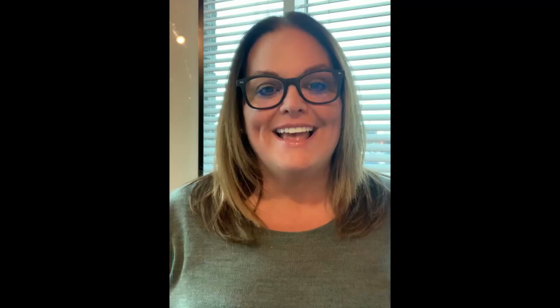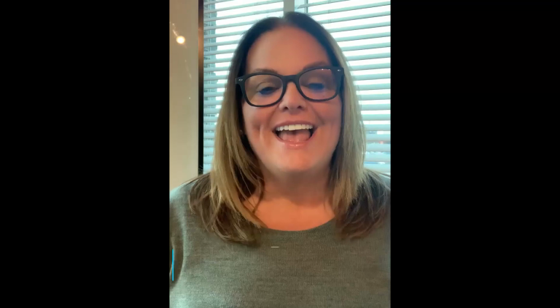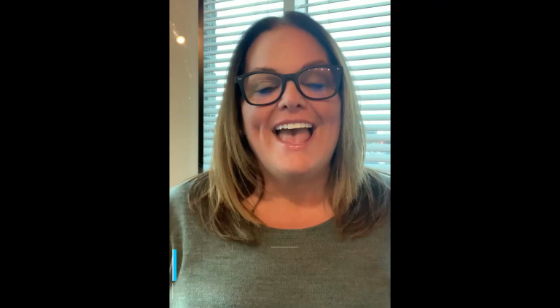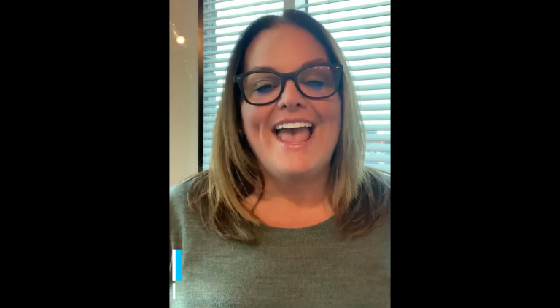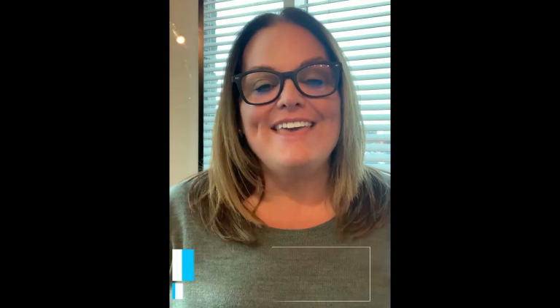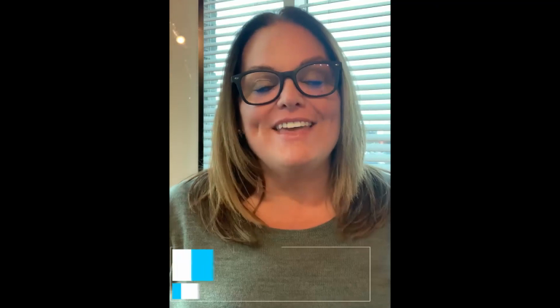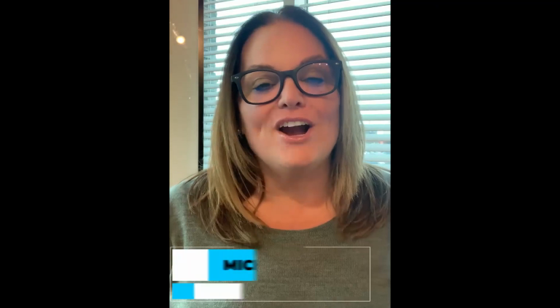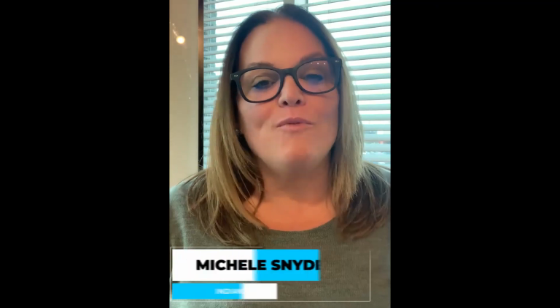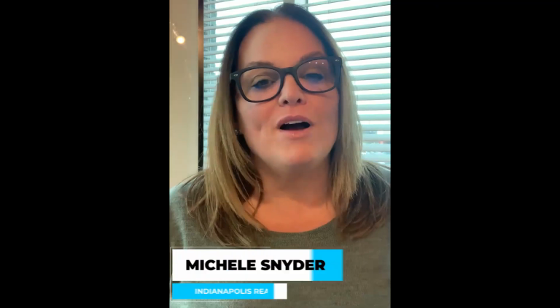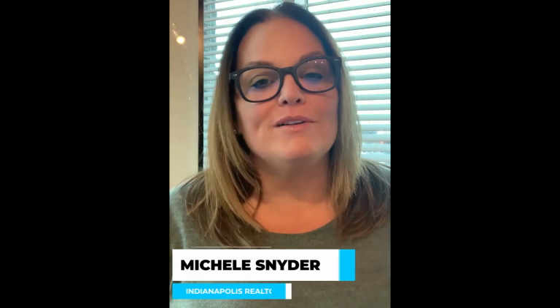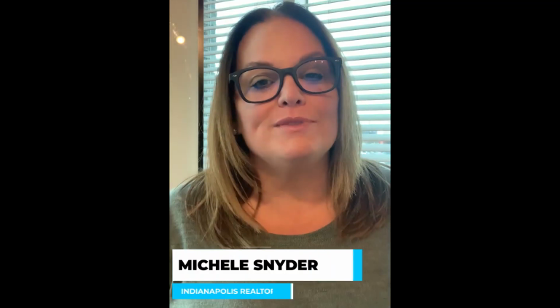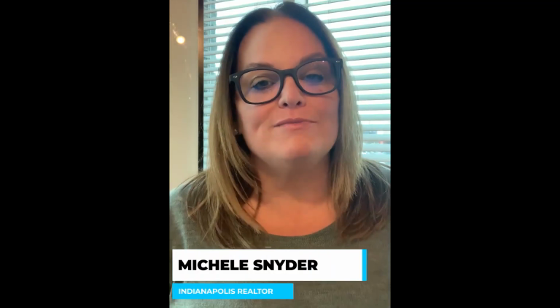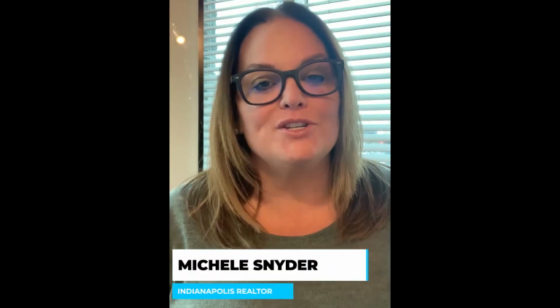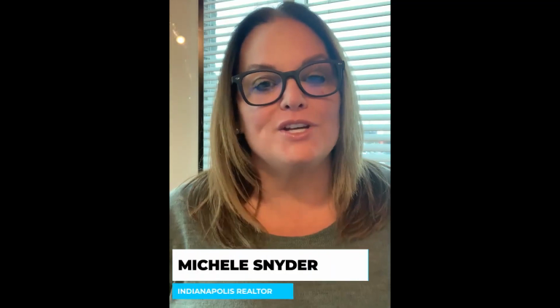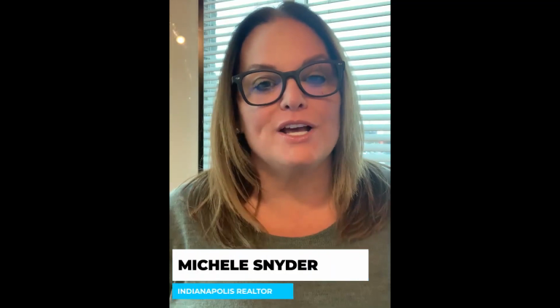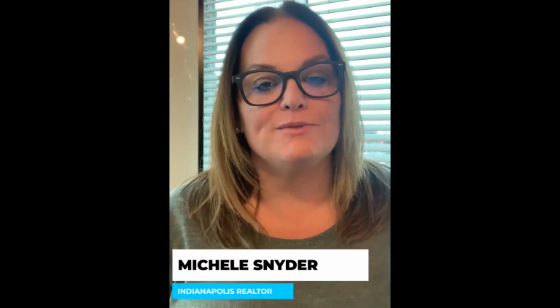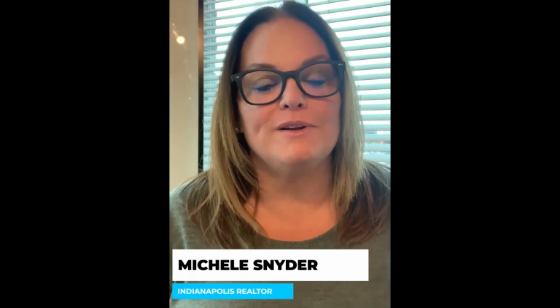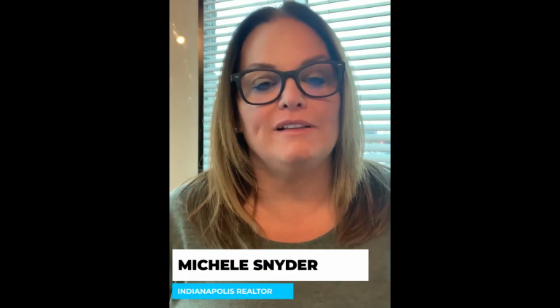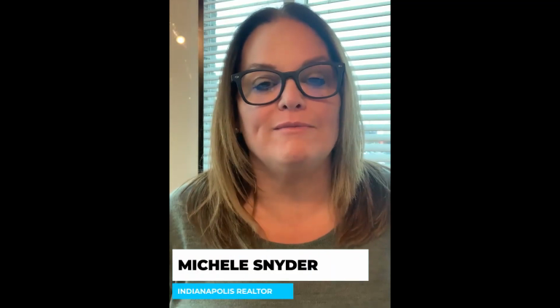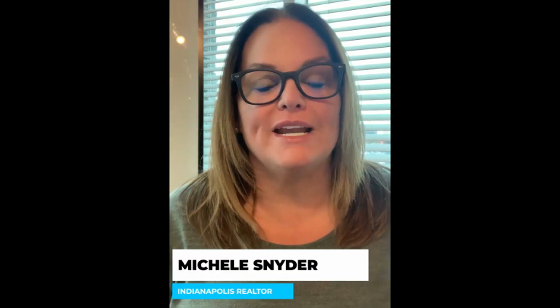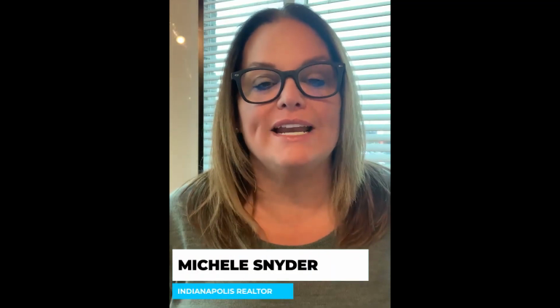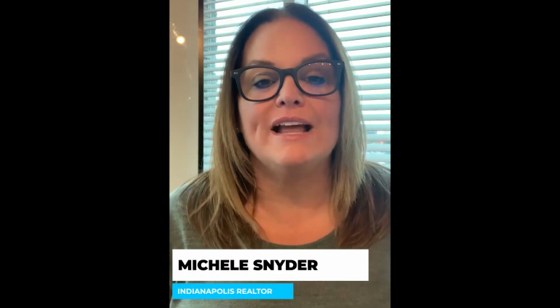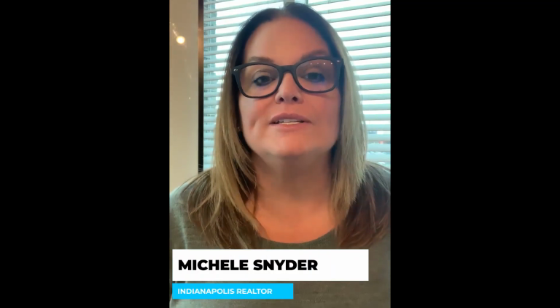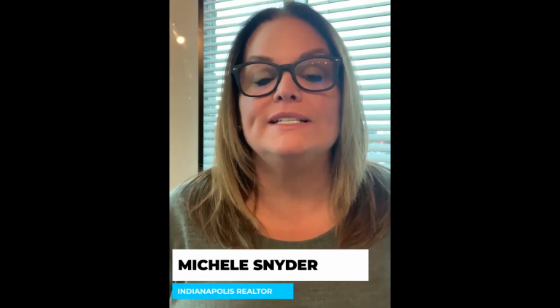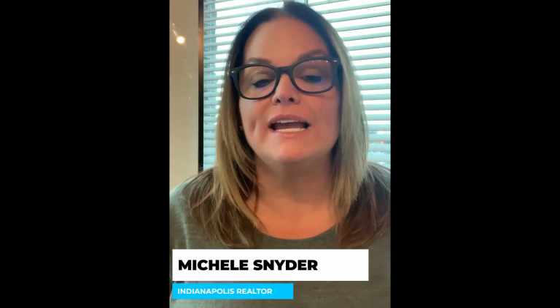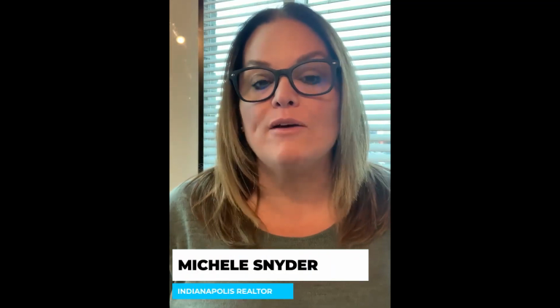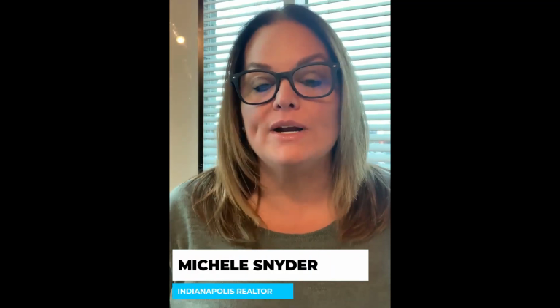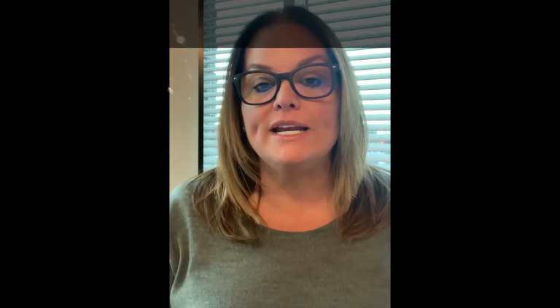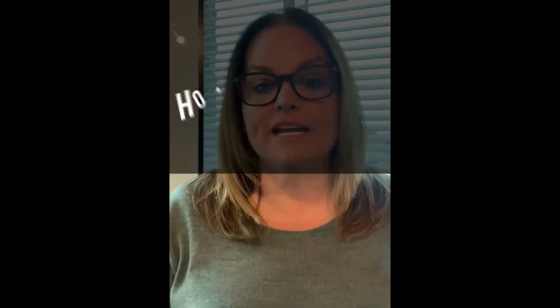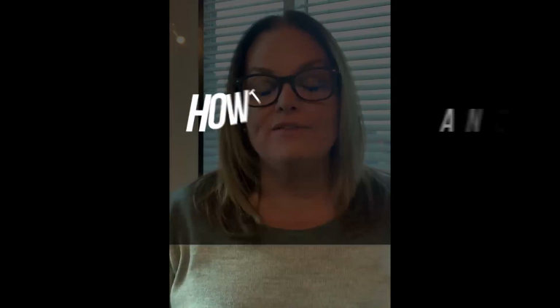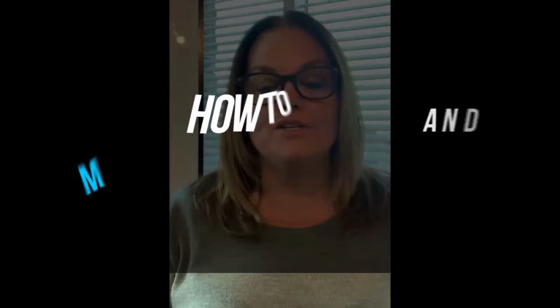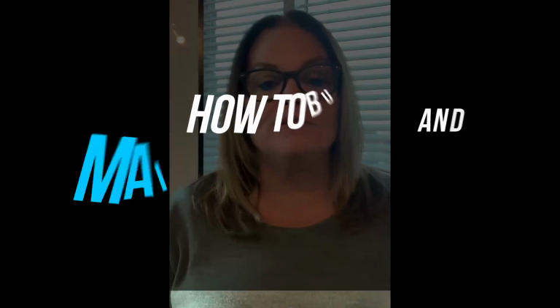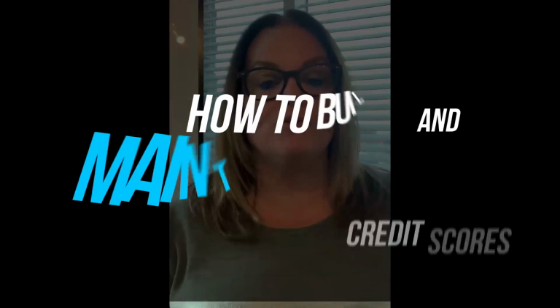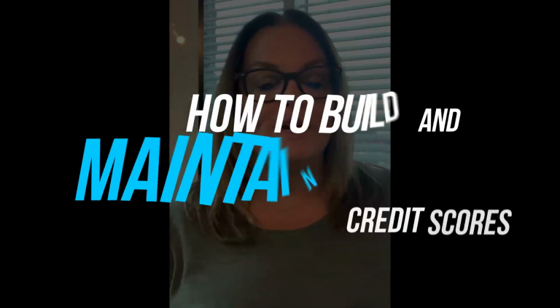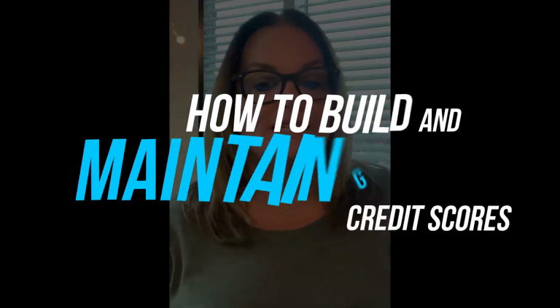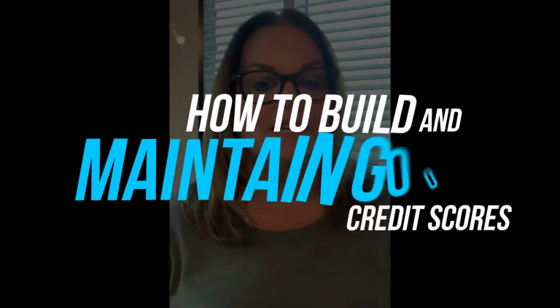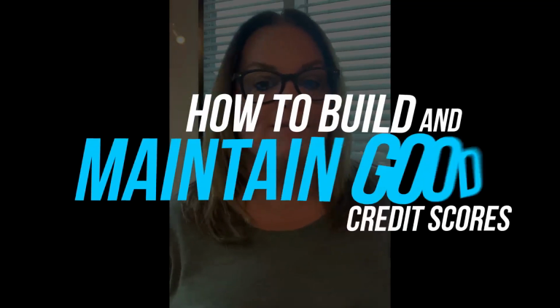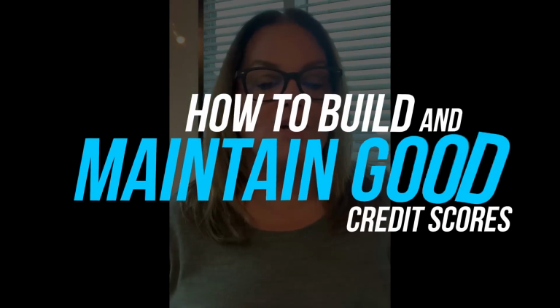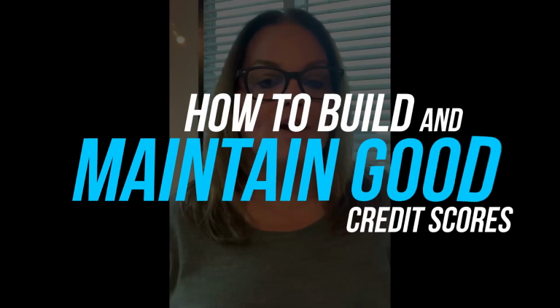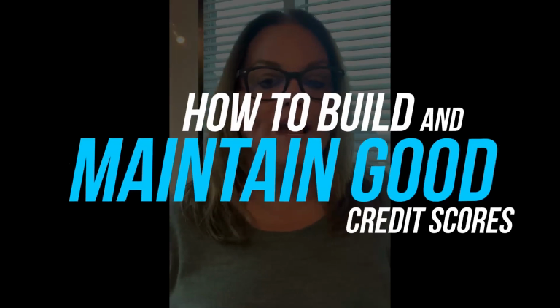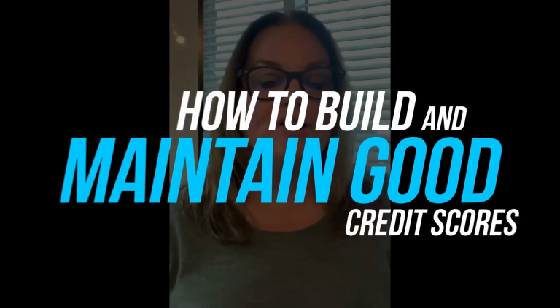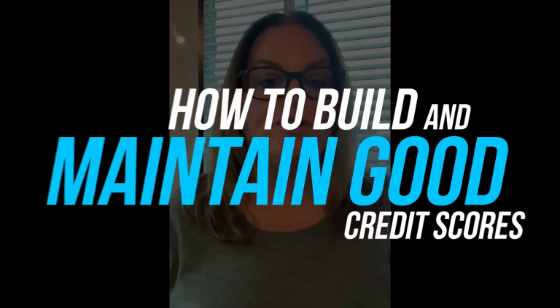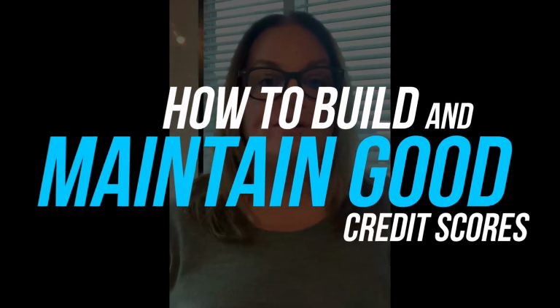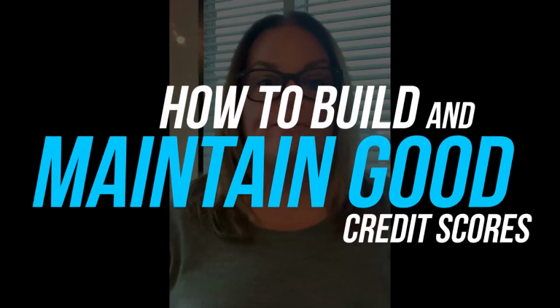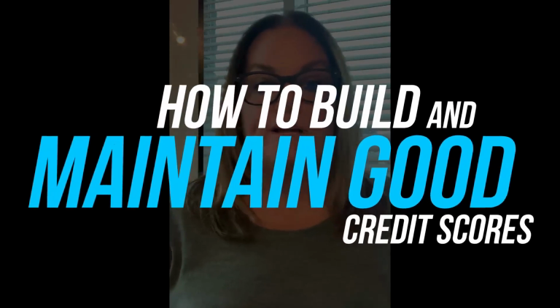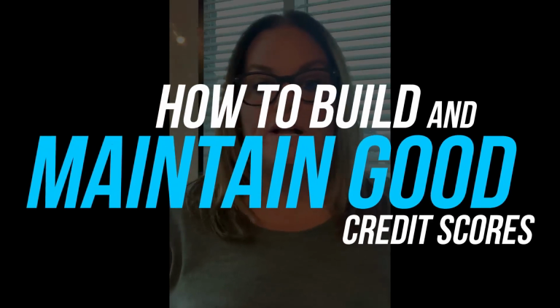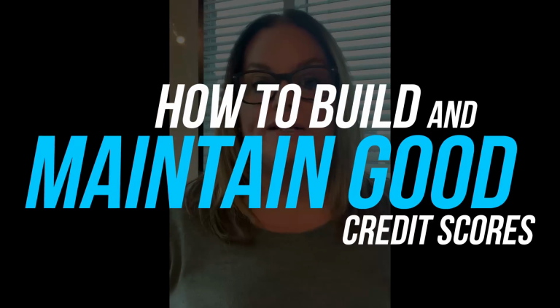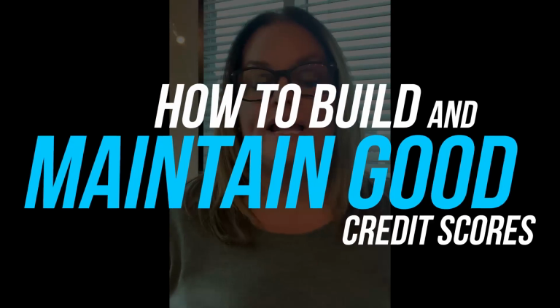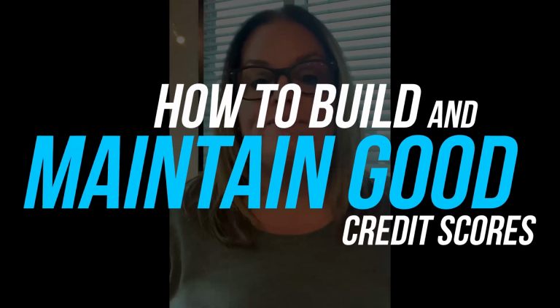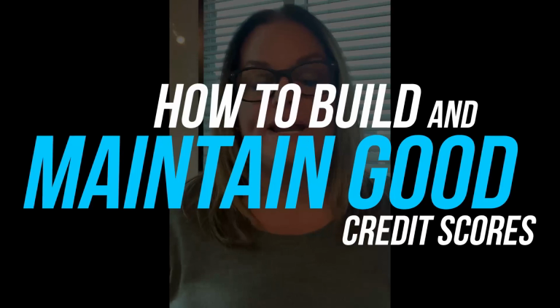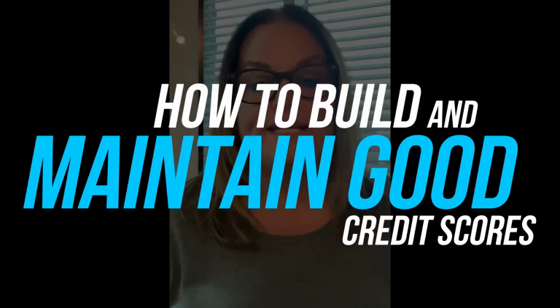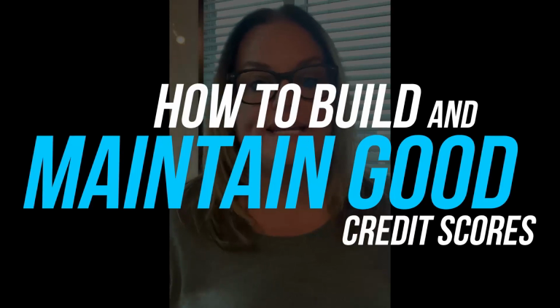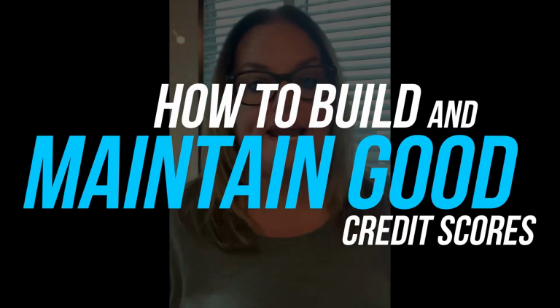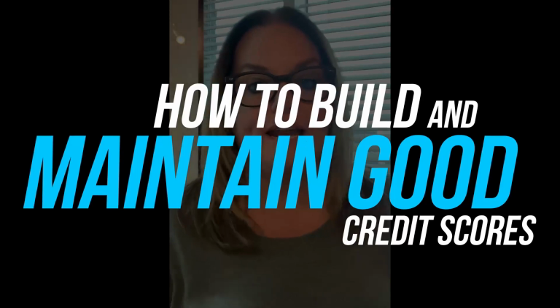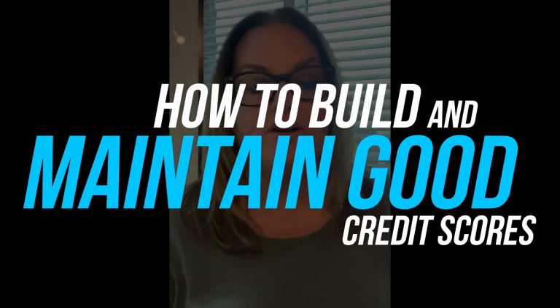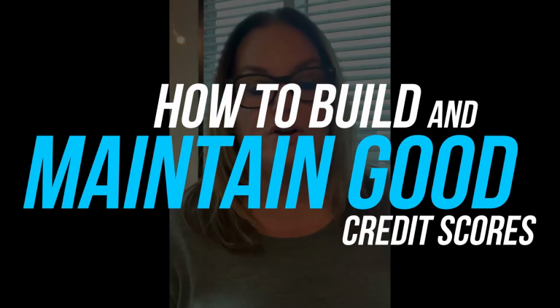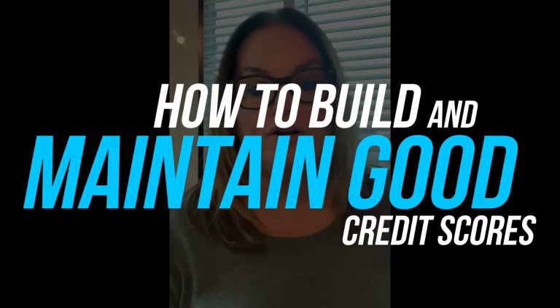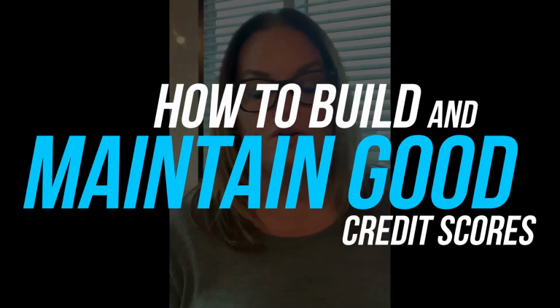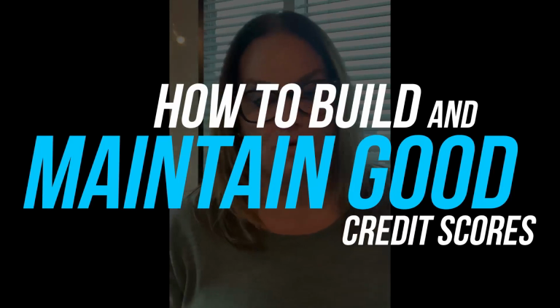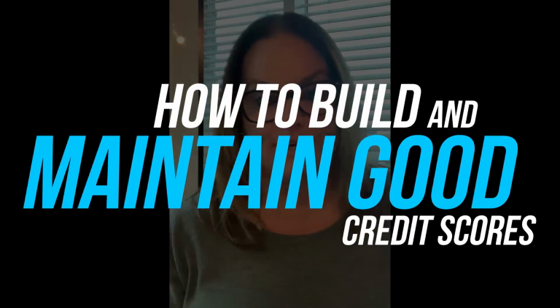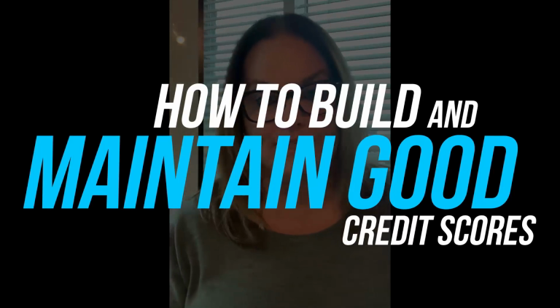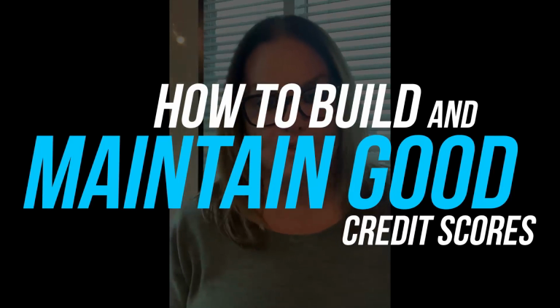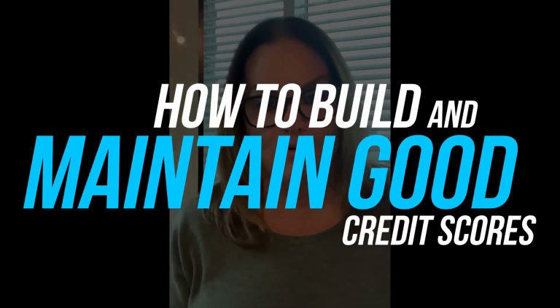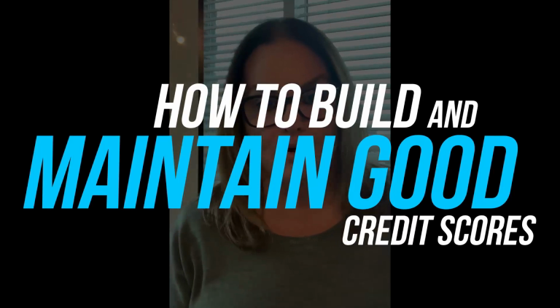Hey there, welcome to Michelle's Weekly Minute. Today I wanted to give you some quick tips on how you can build and maintain good credit scores.